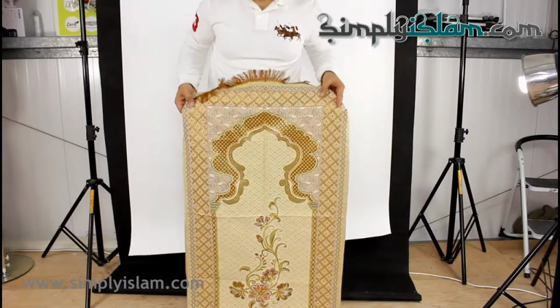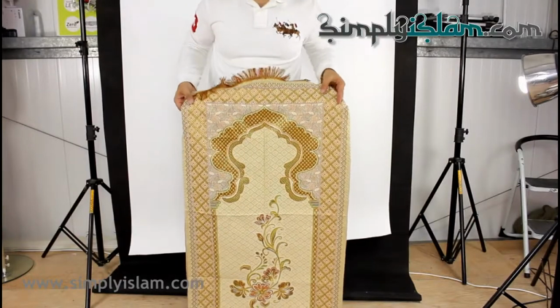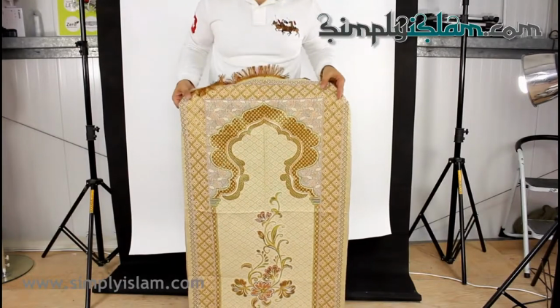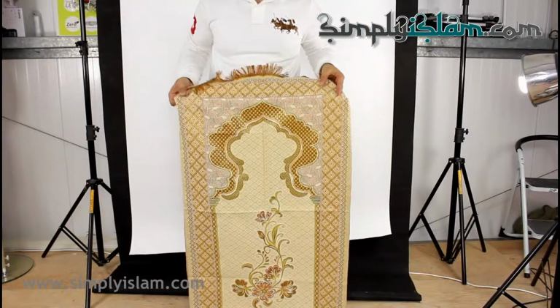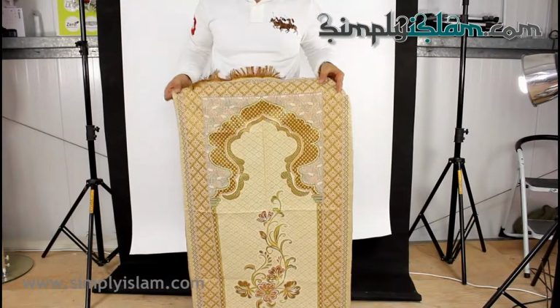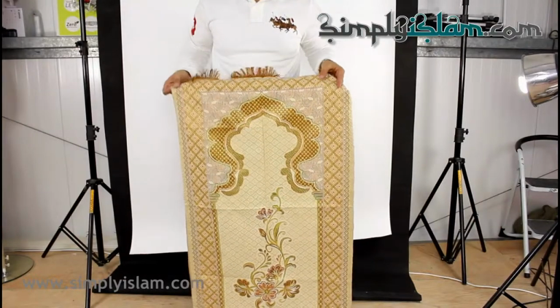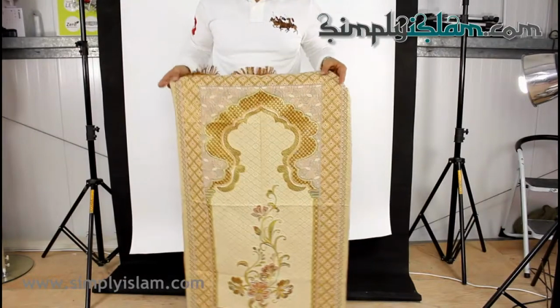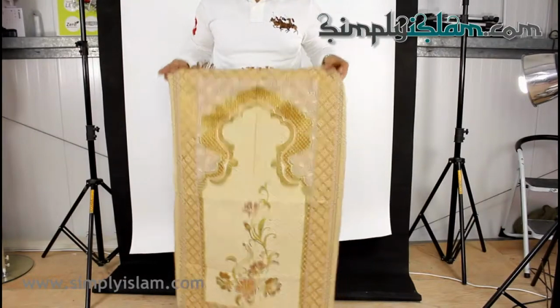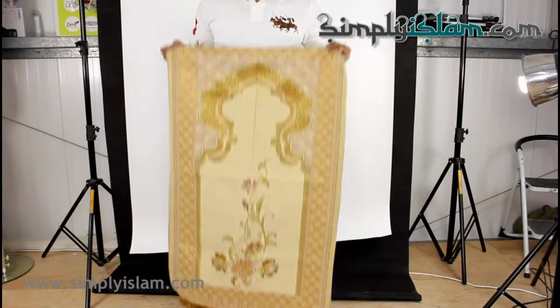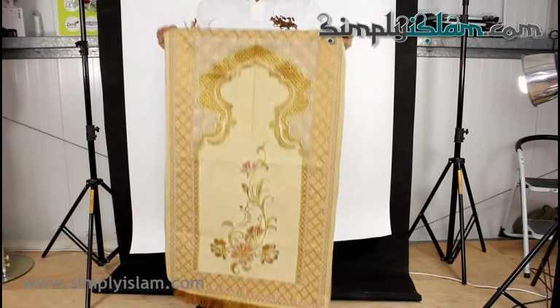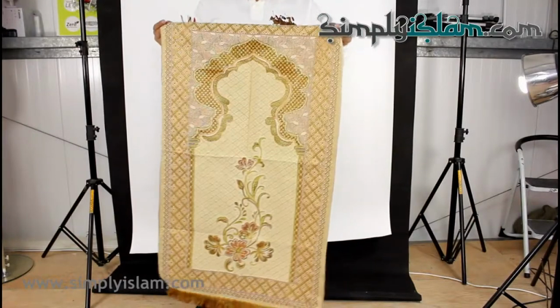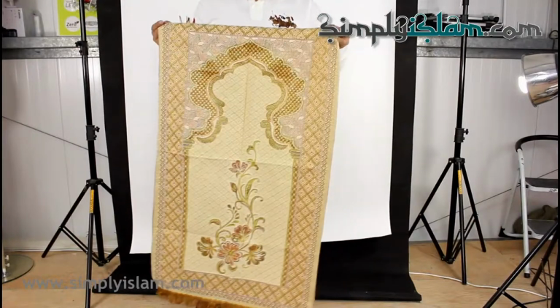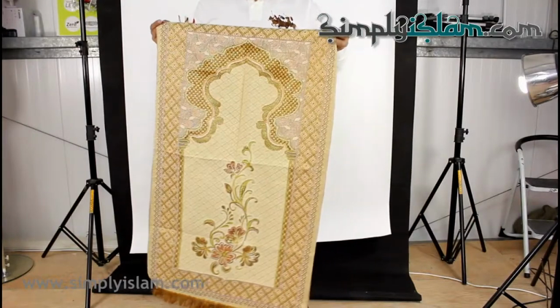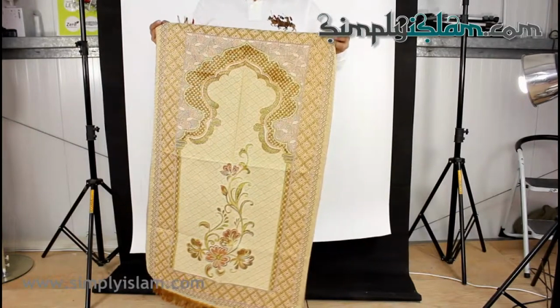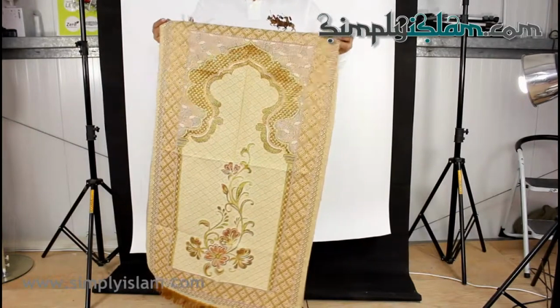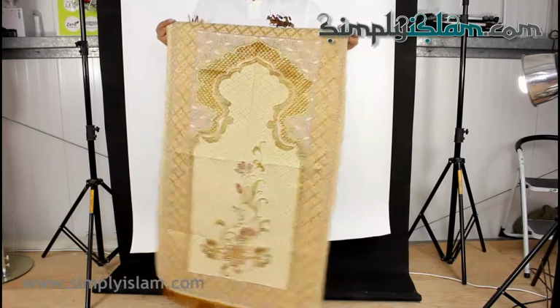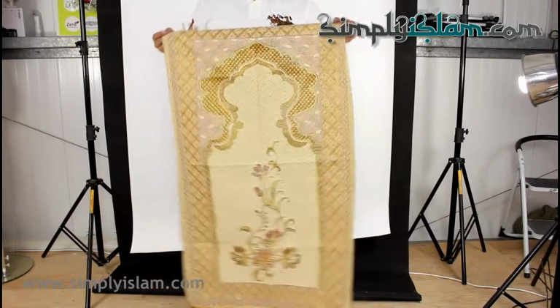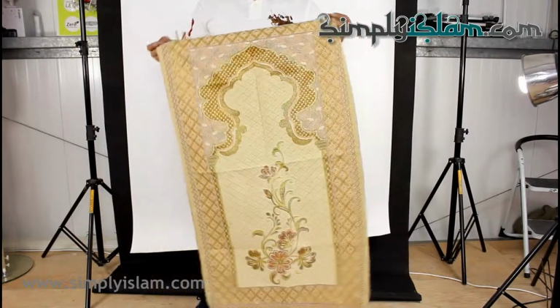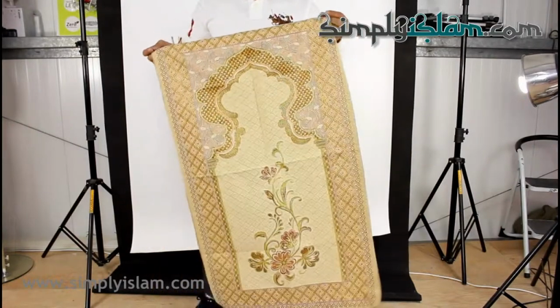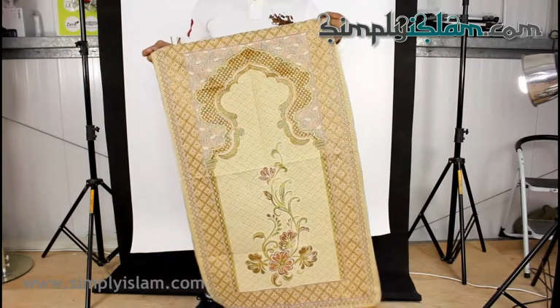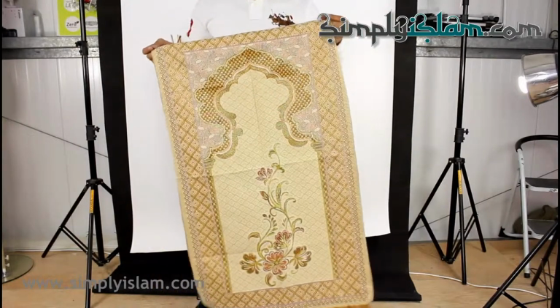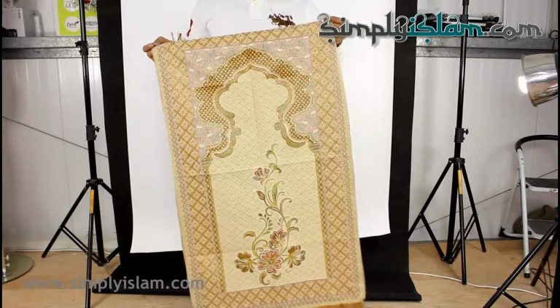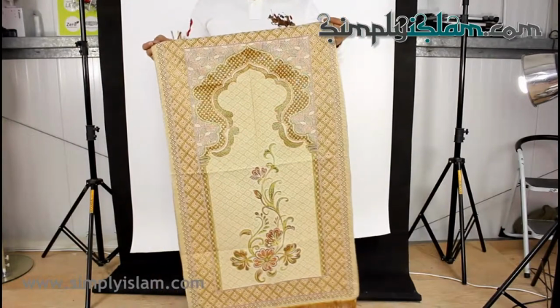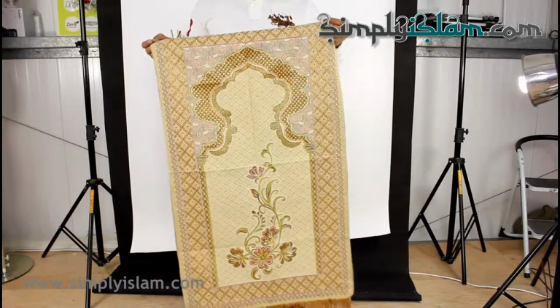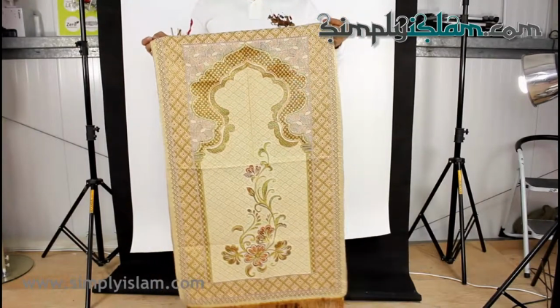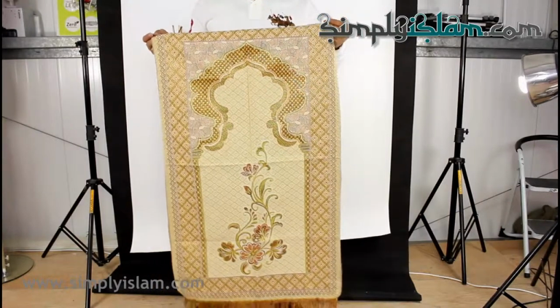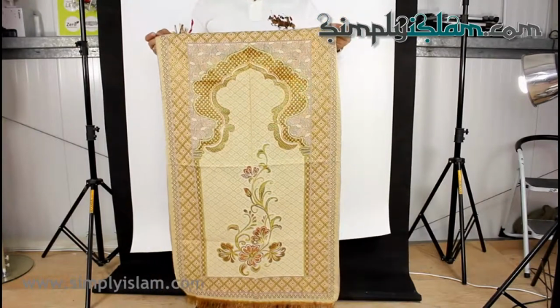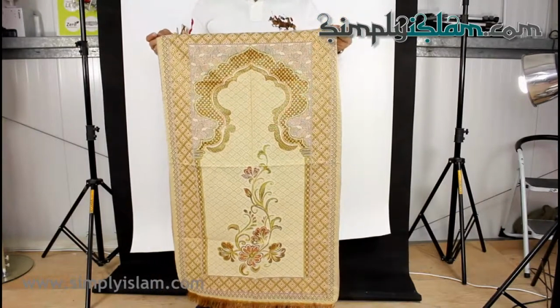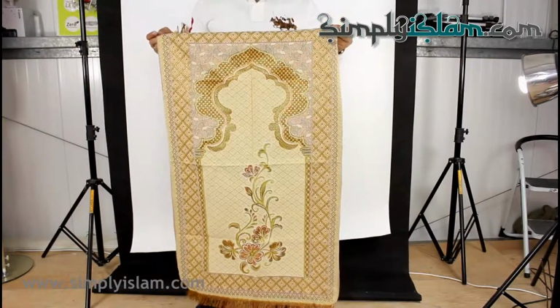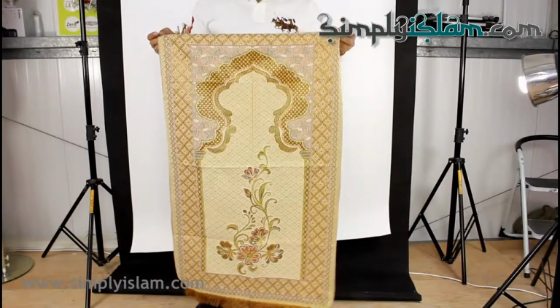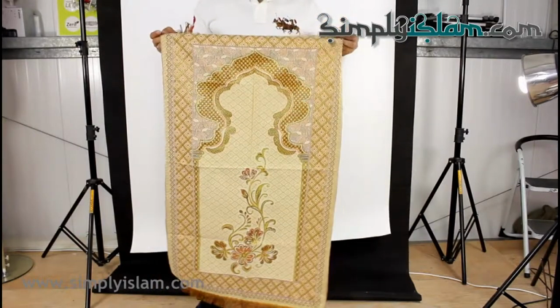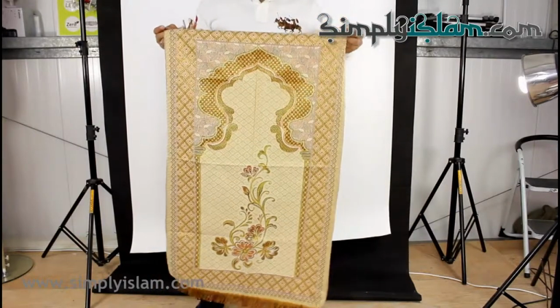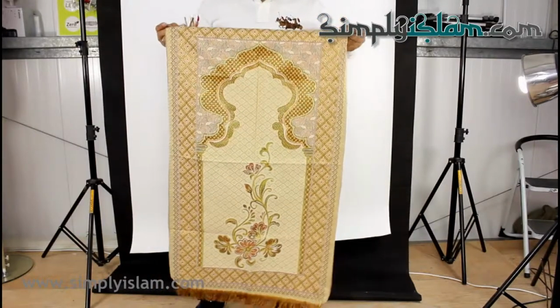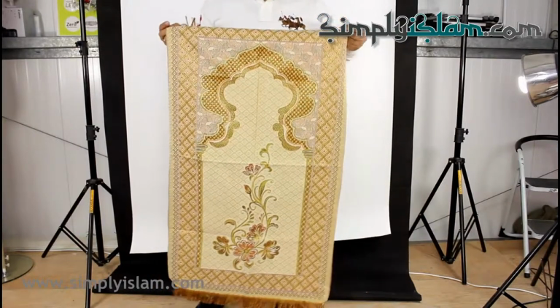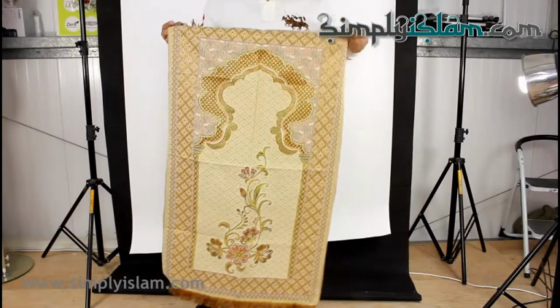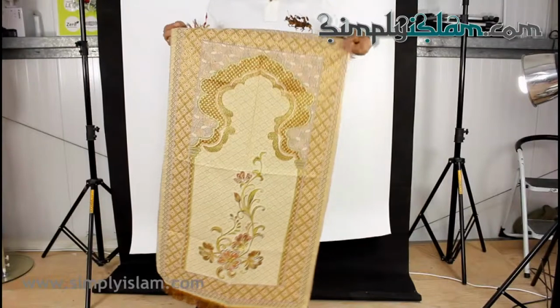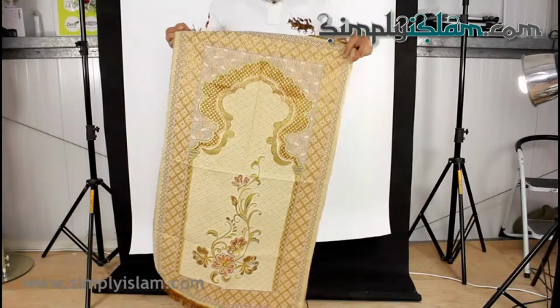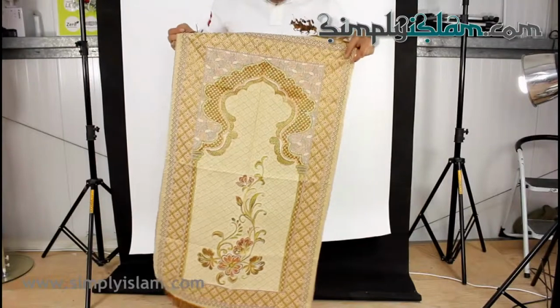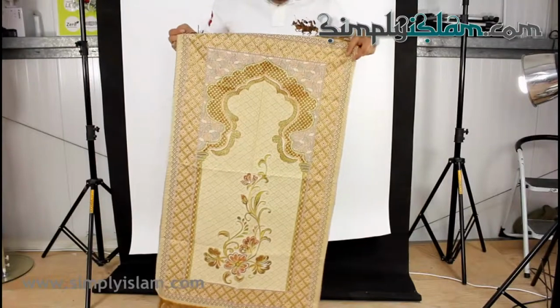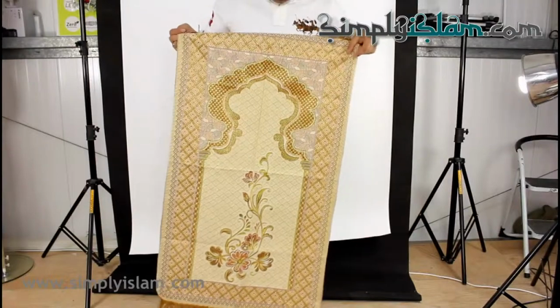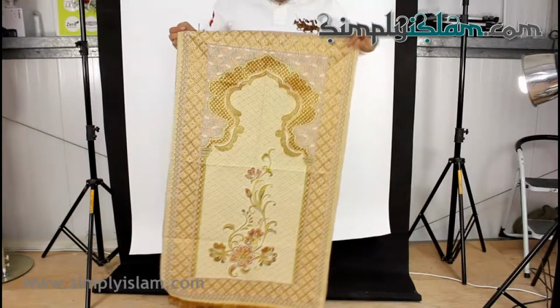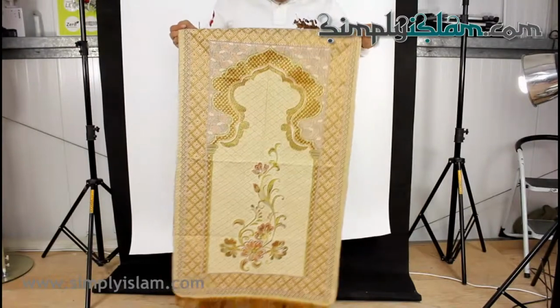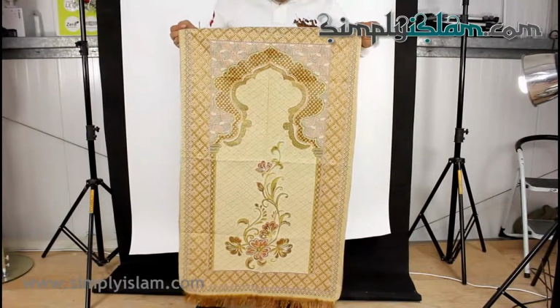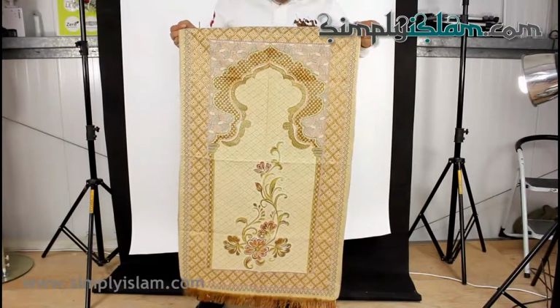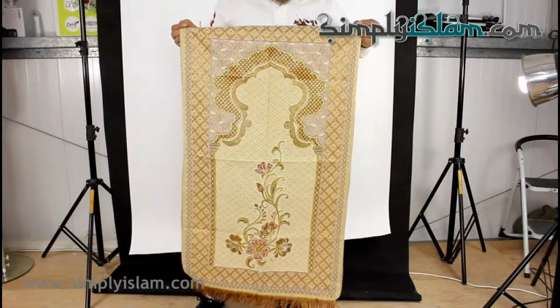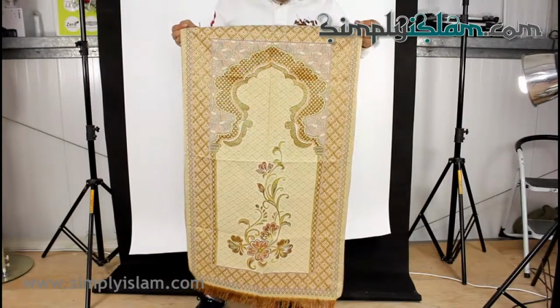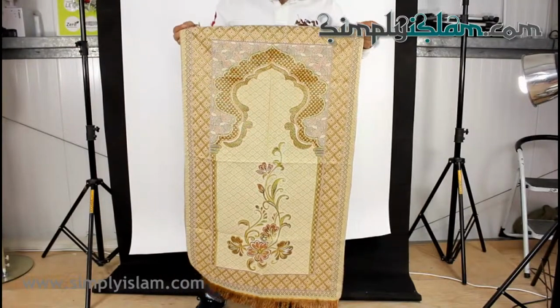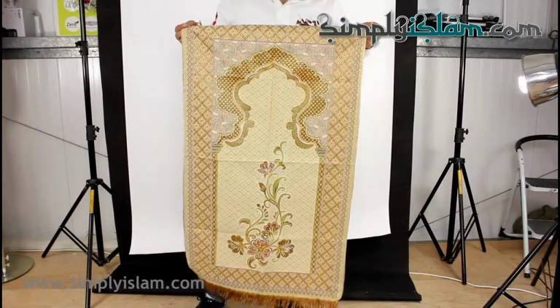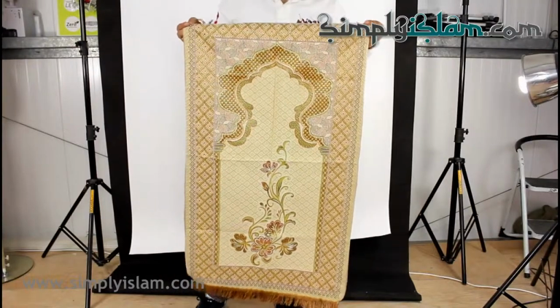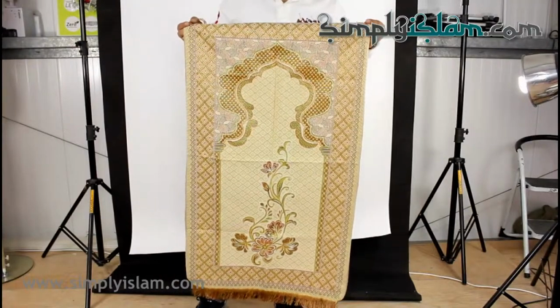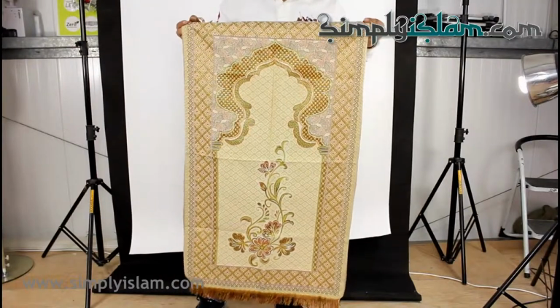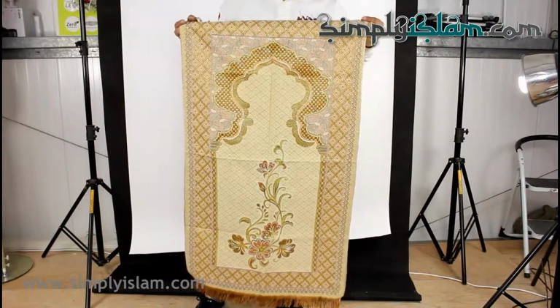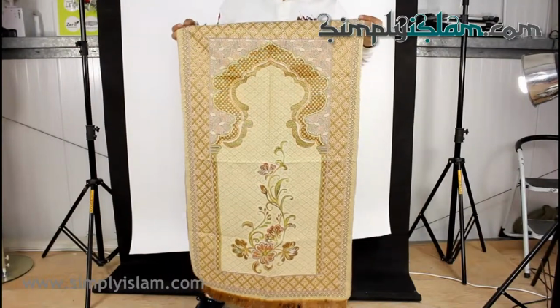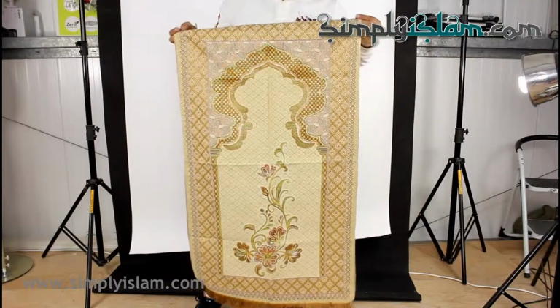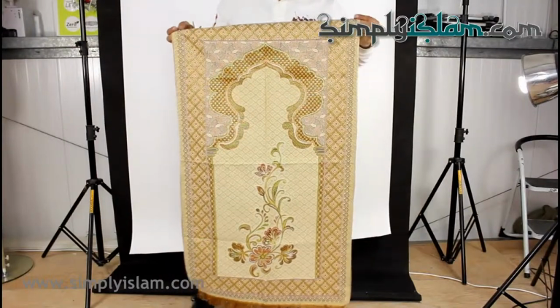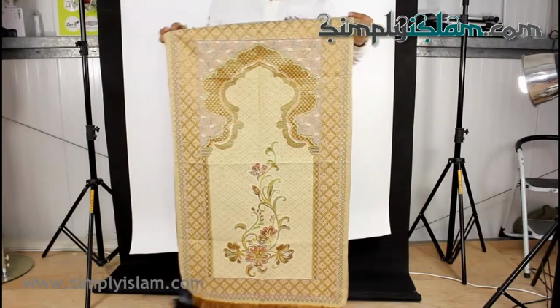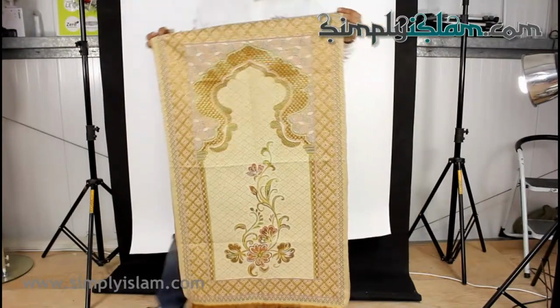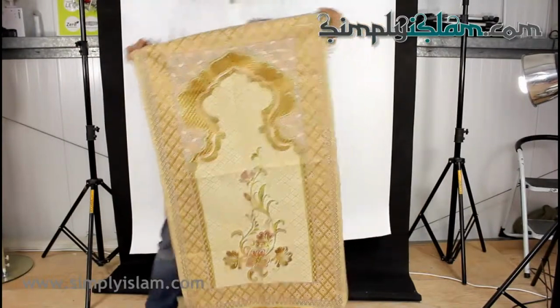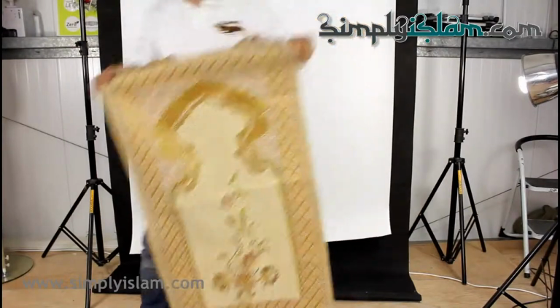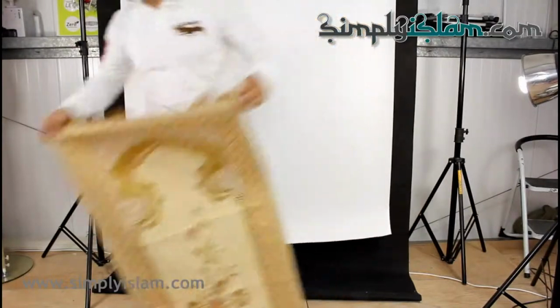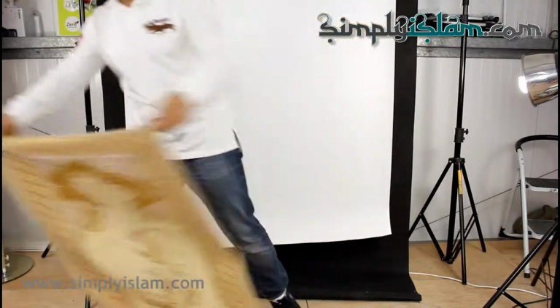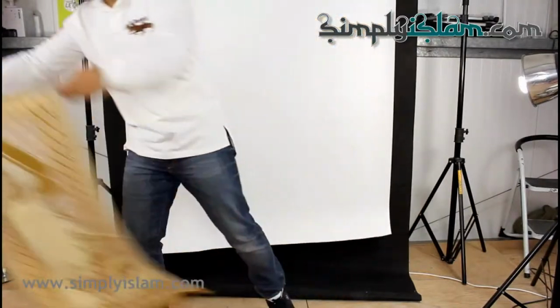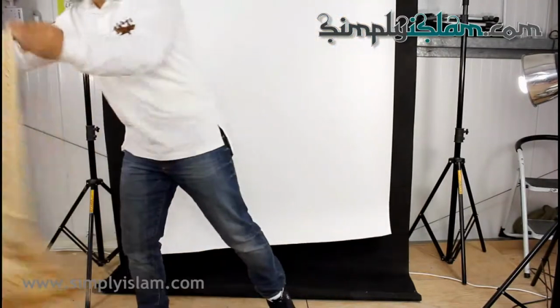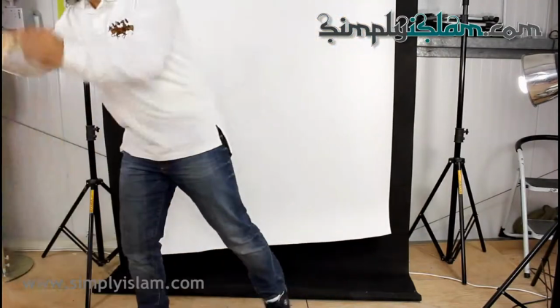So nice. That's our range of thin travel prayer mats. Thanks for watching.